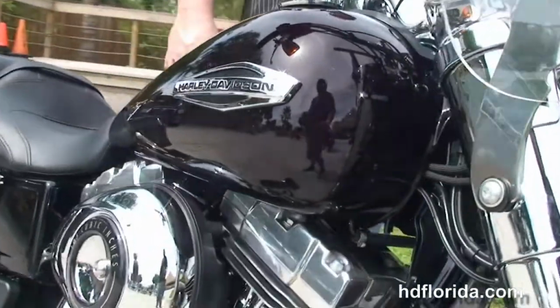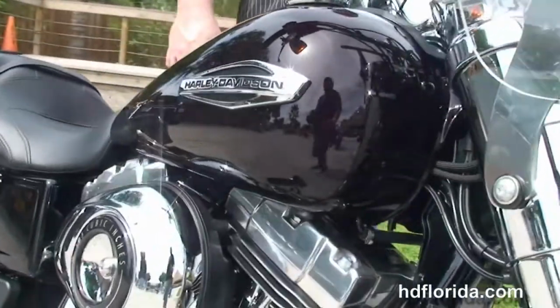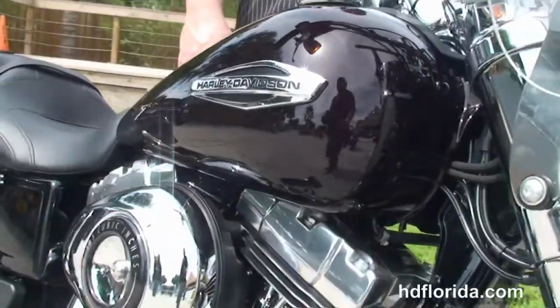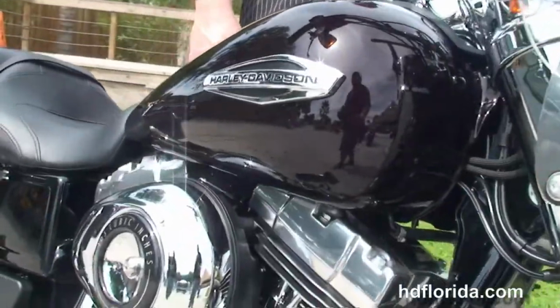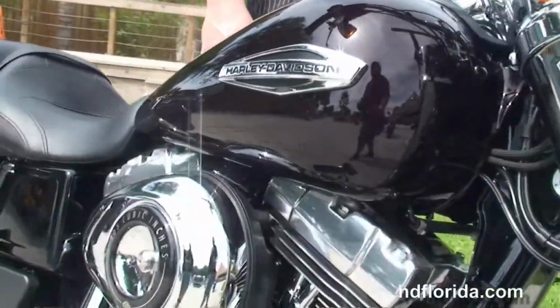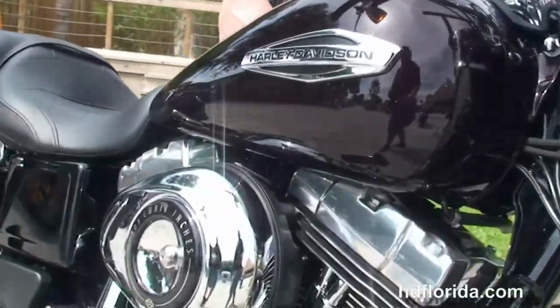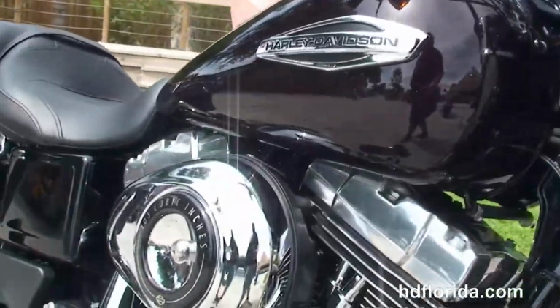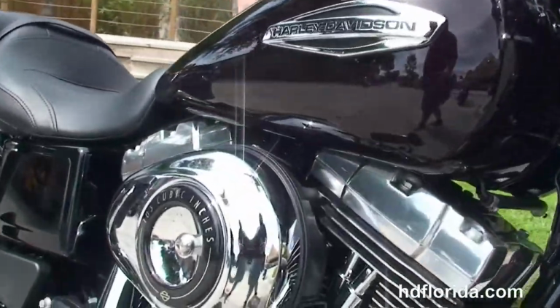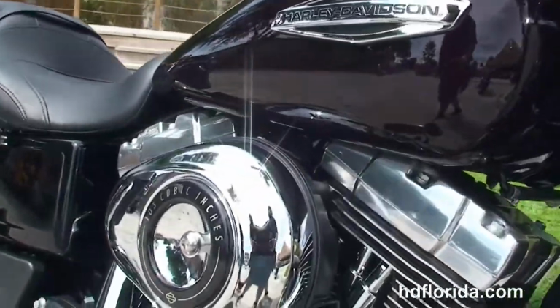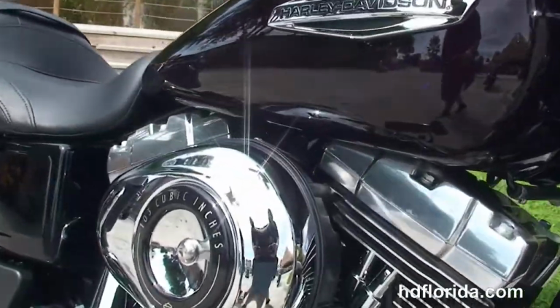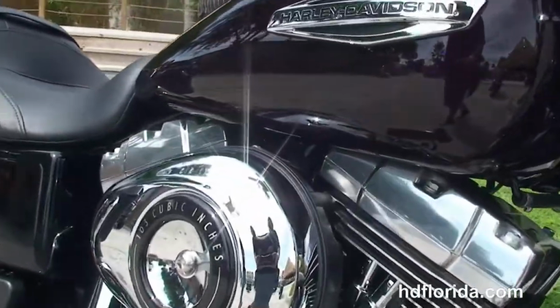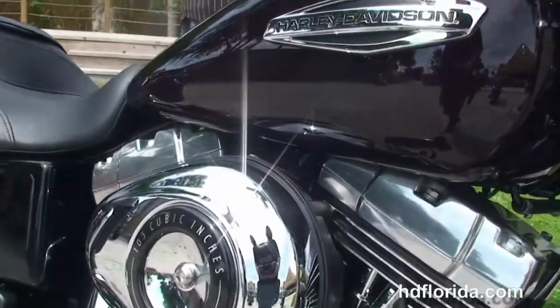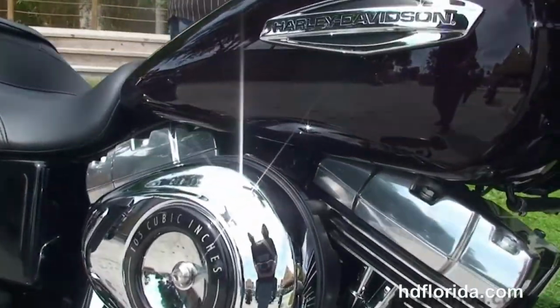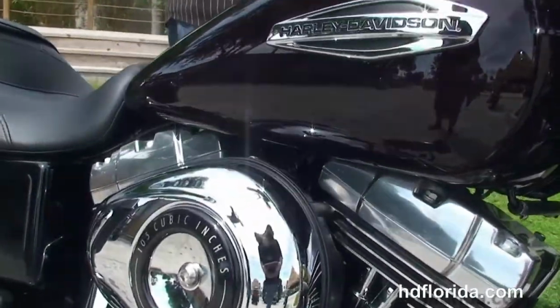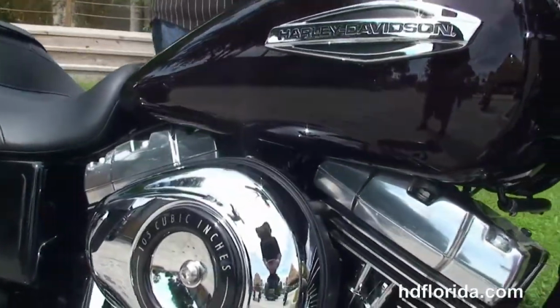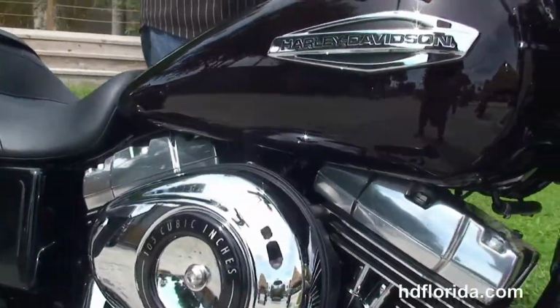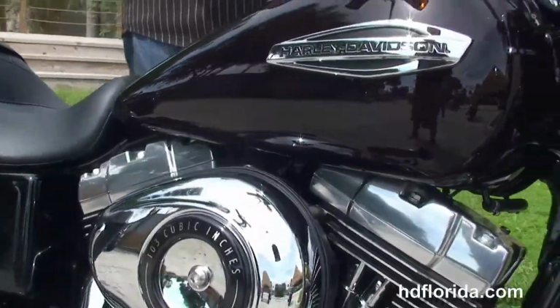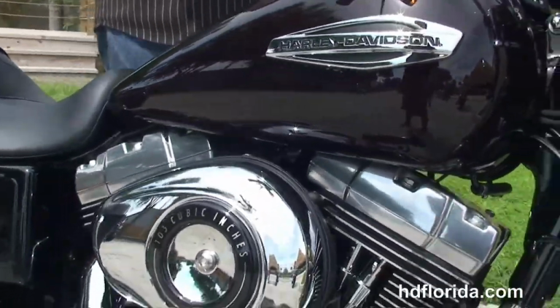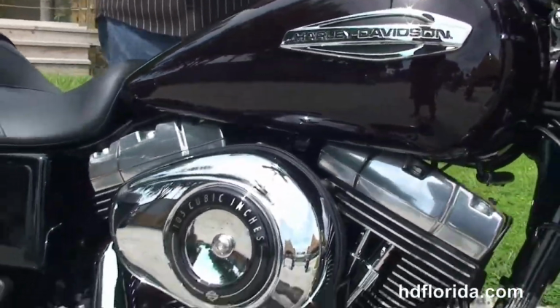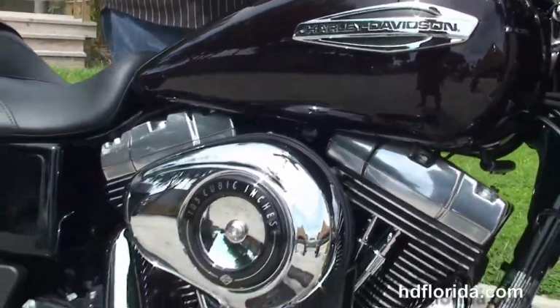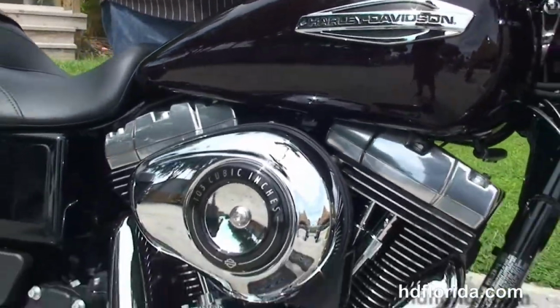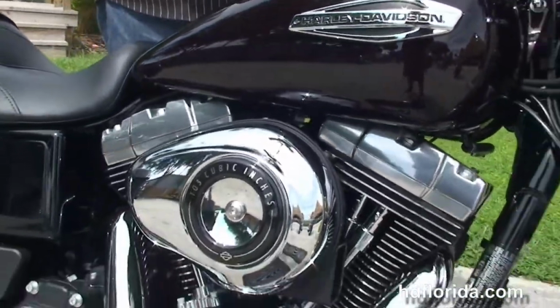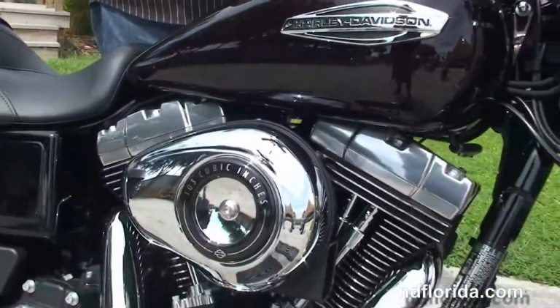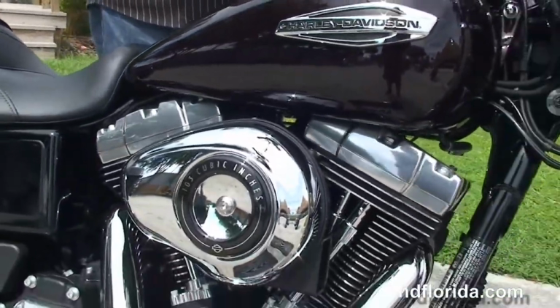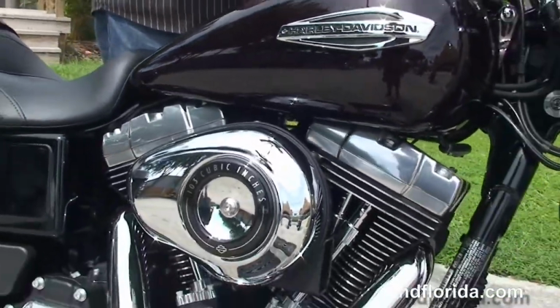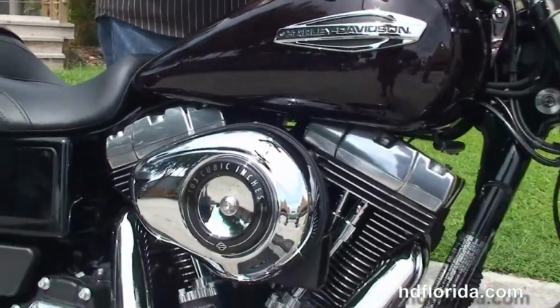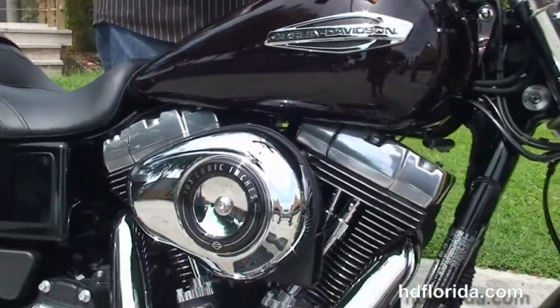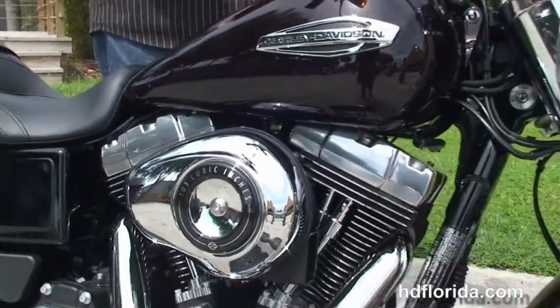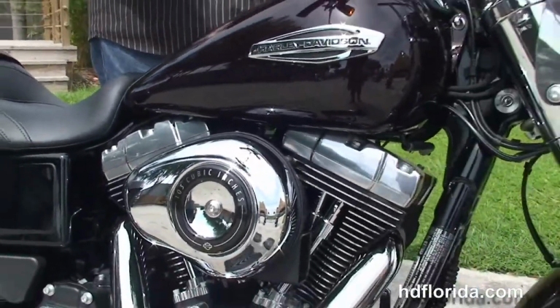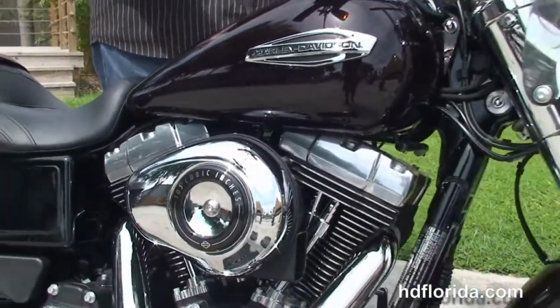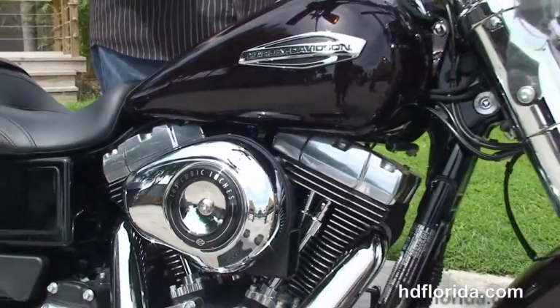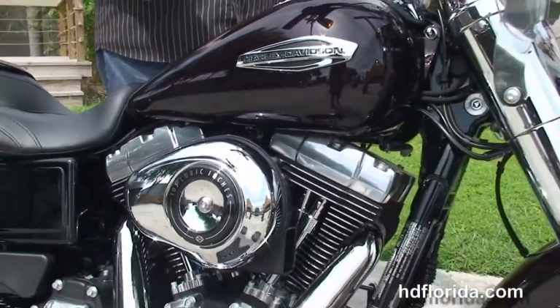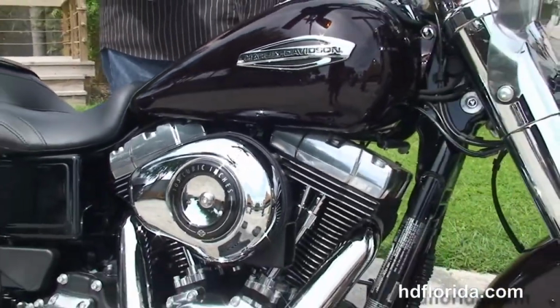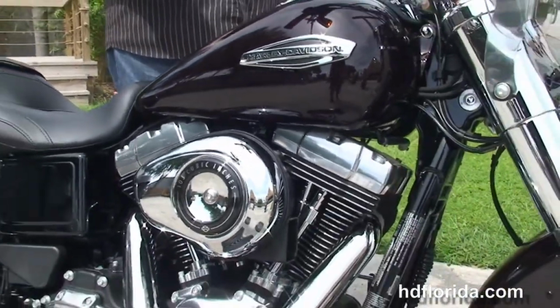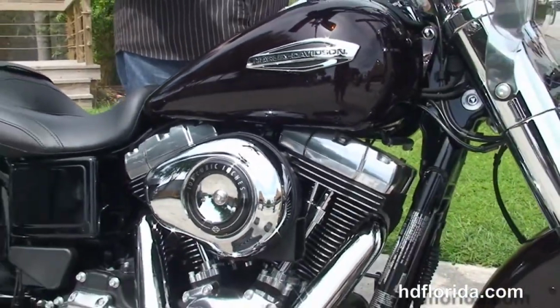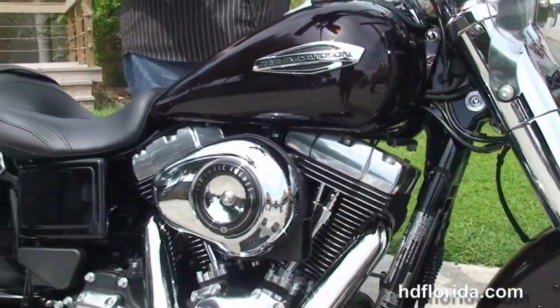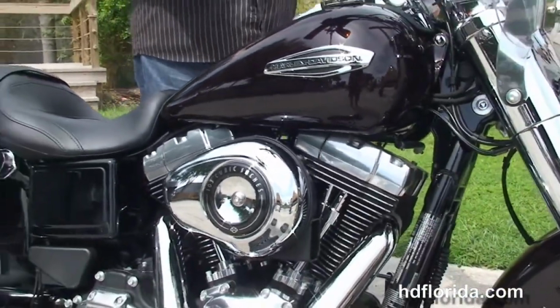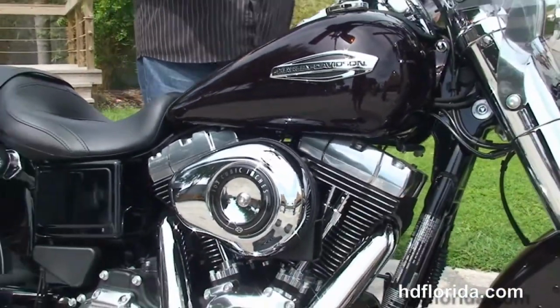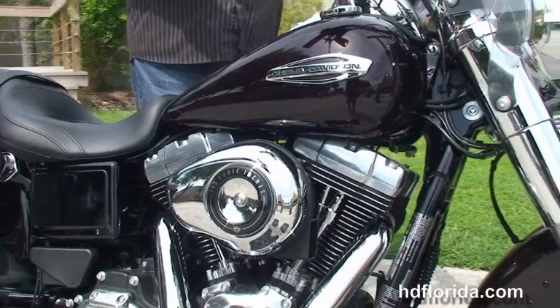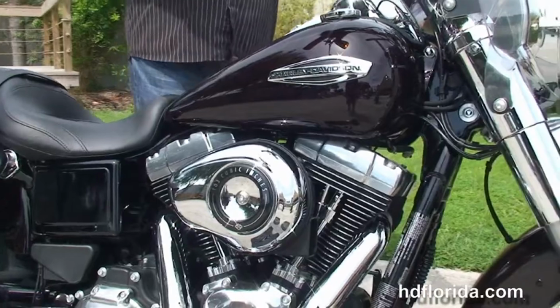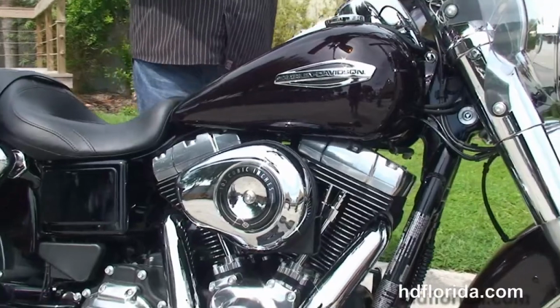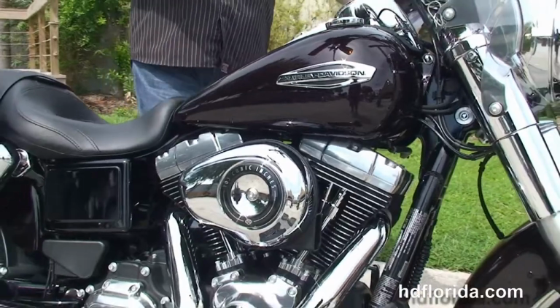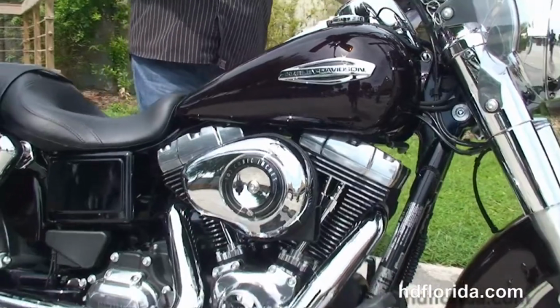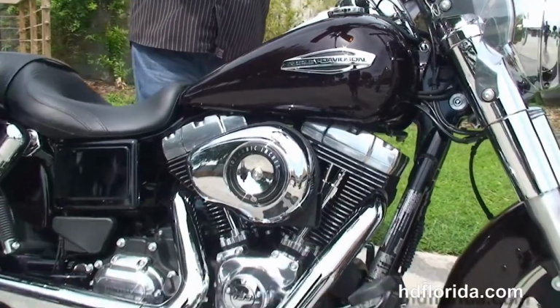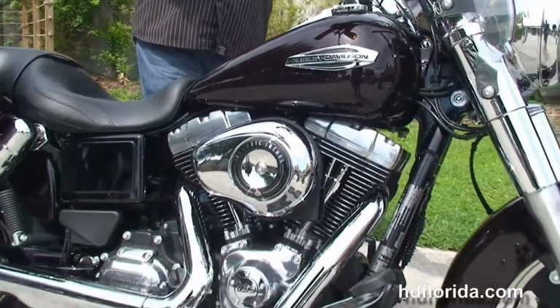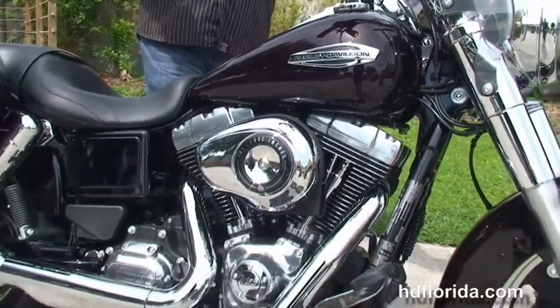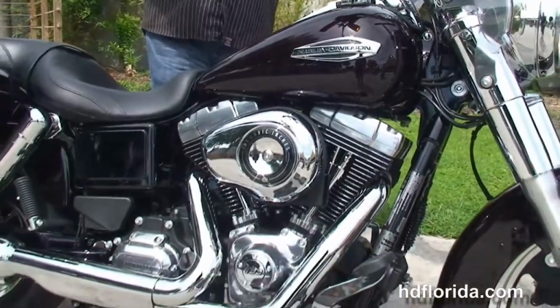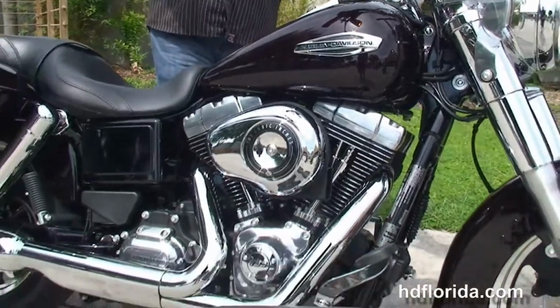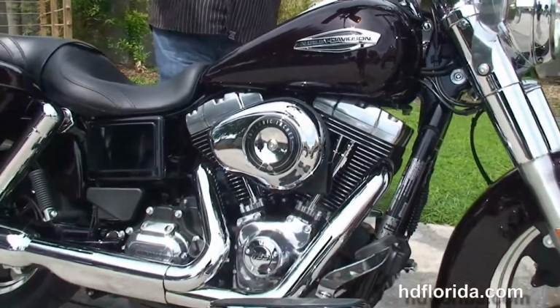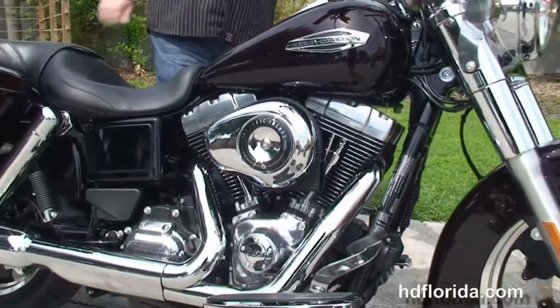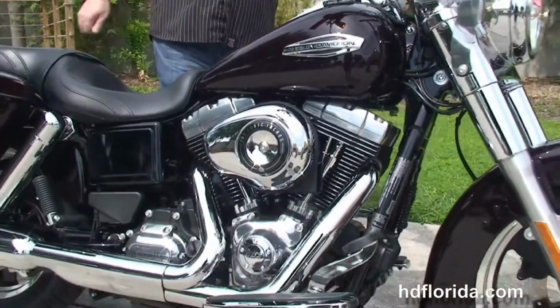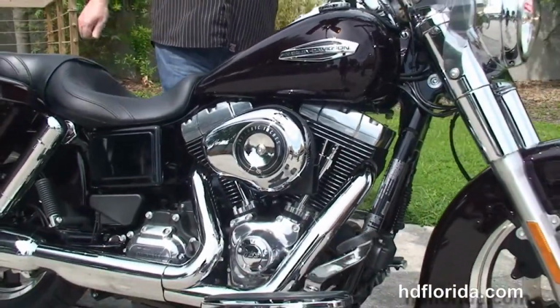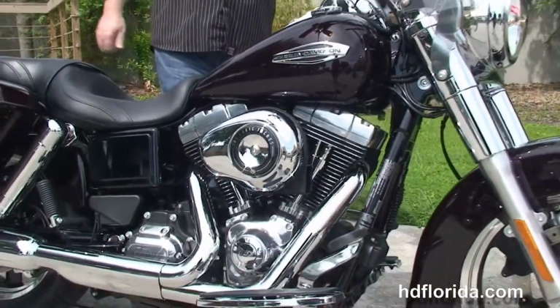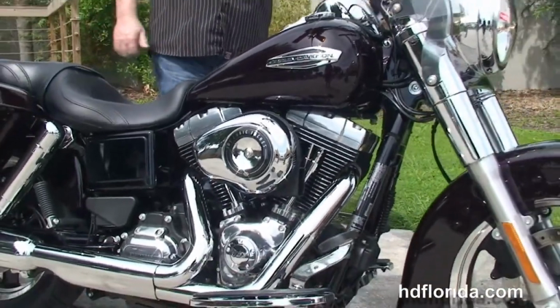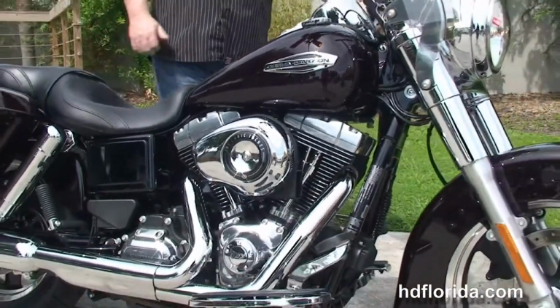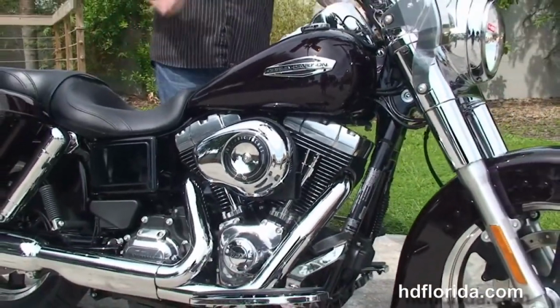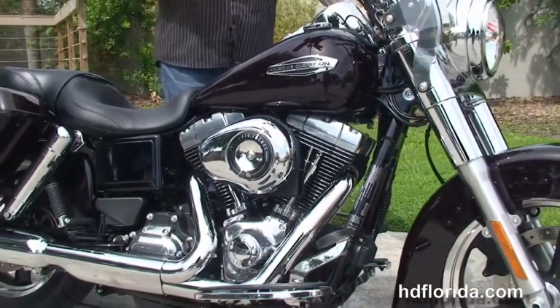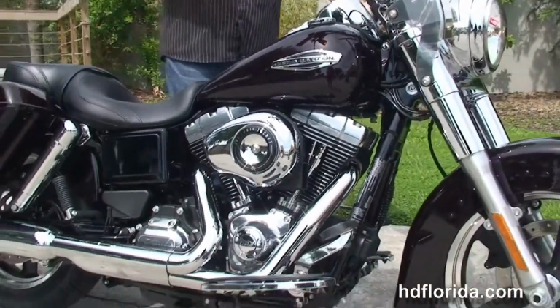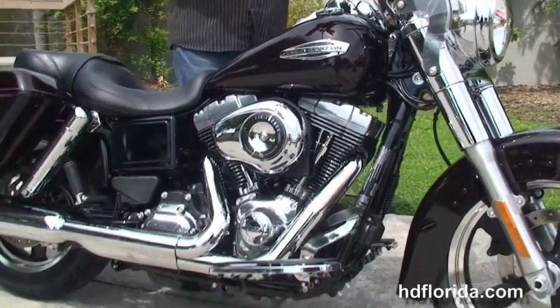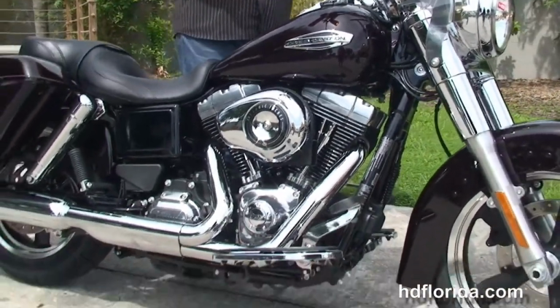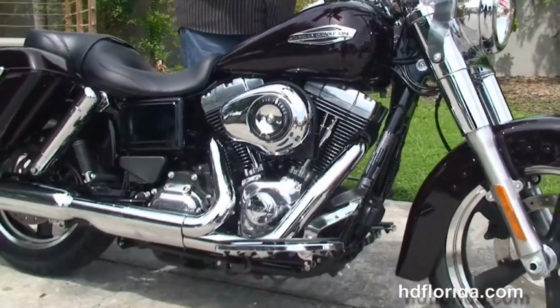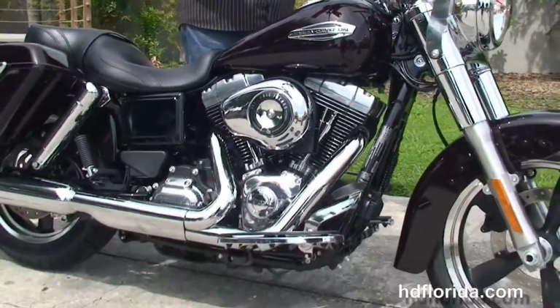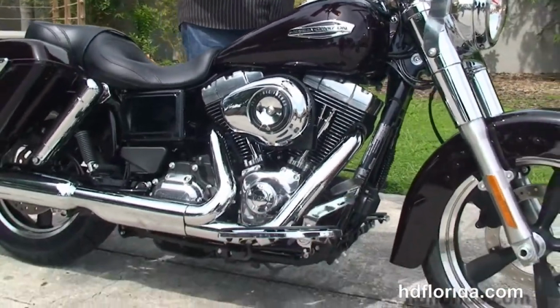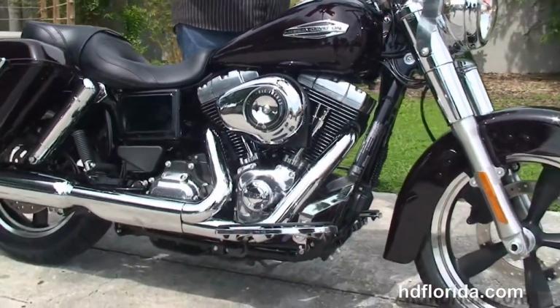We finance new Harley-Davidsons up to 84 months, and be sure to ask about our fly and ride program — fly in, sign on the dotted line, ride back to your hometown.